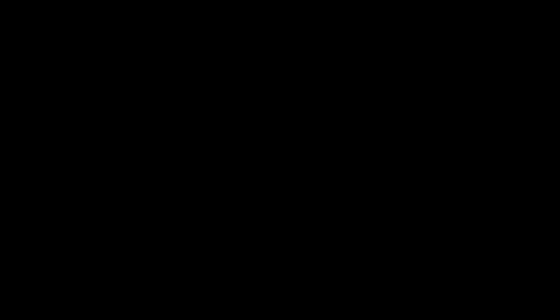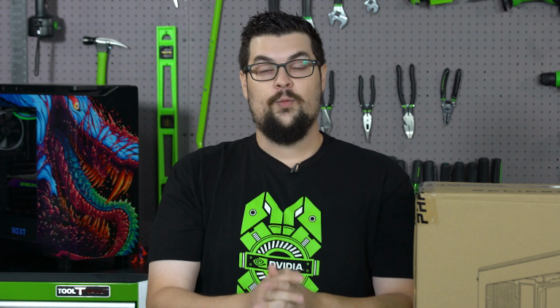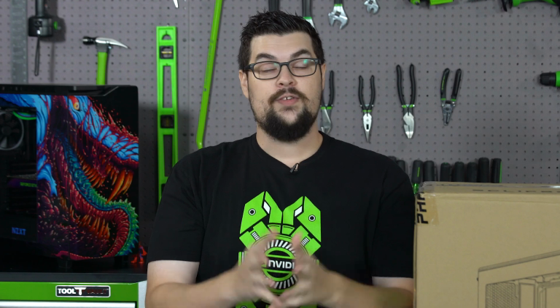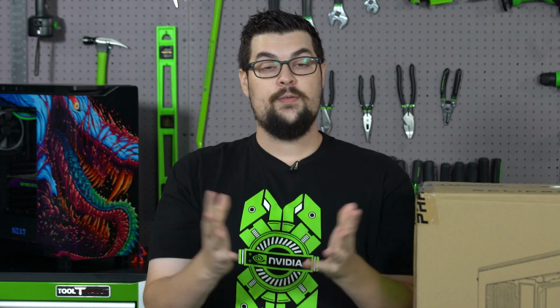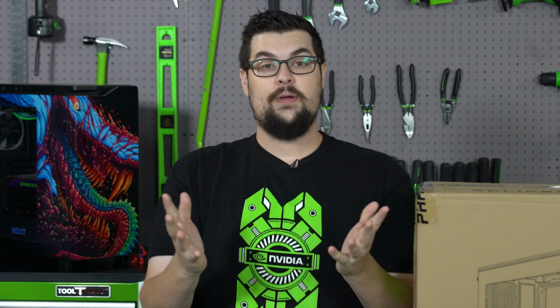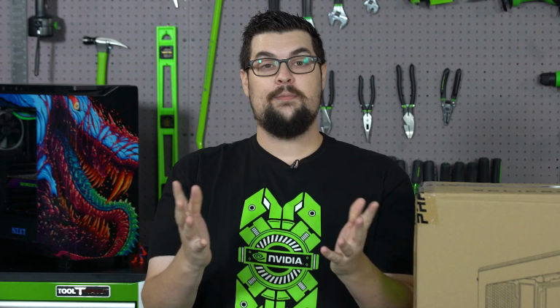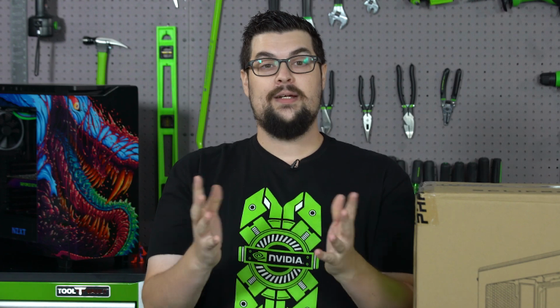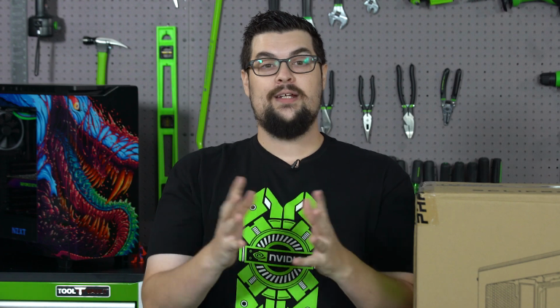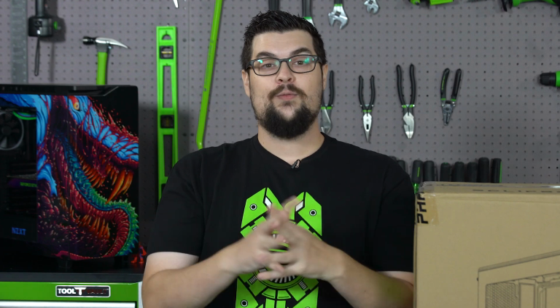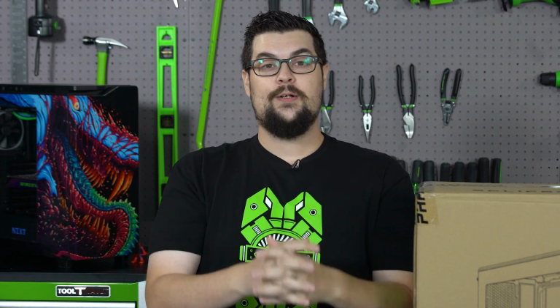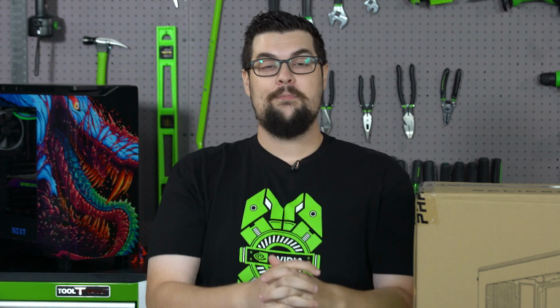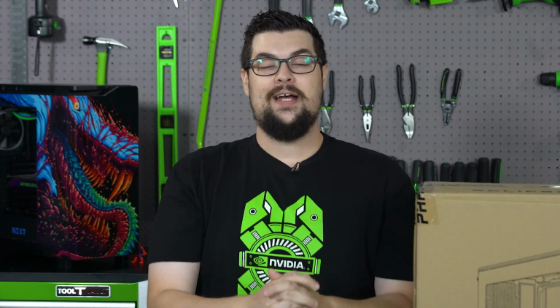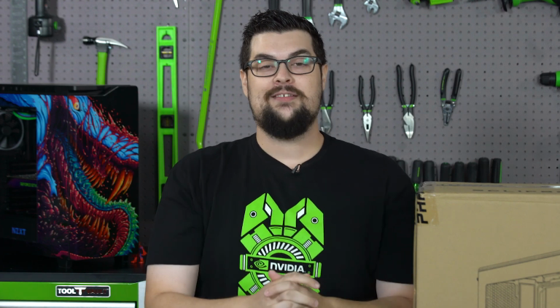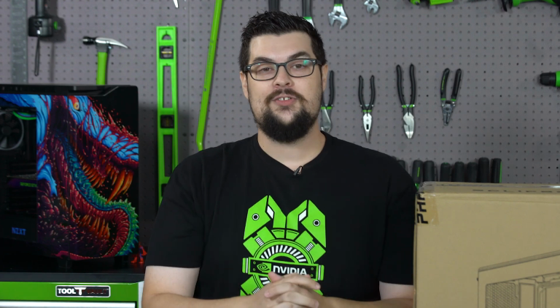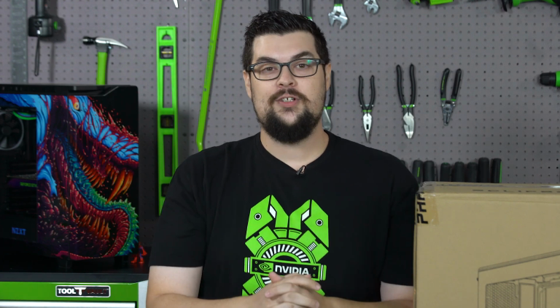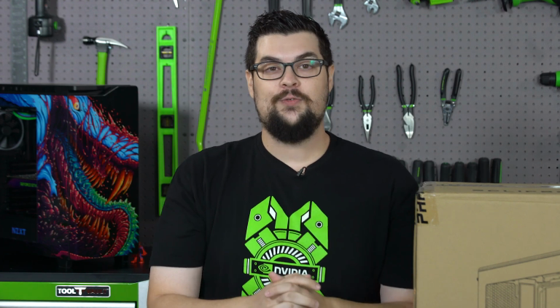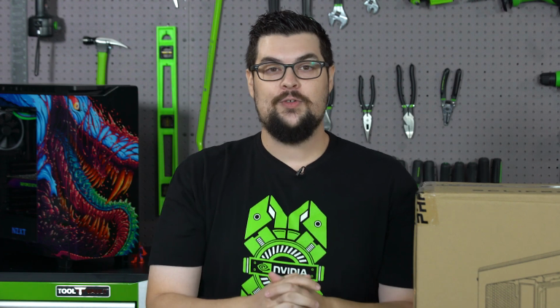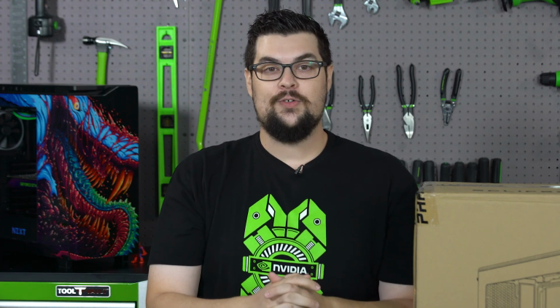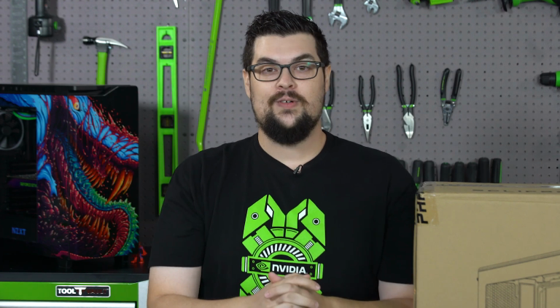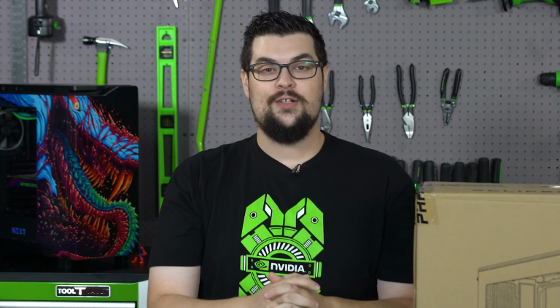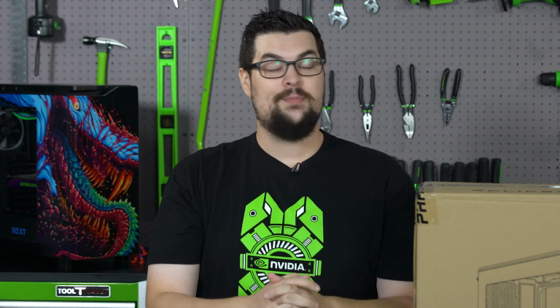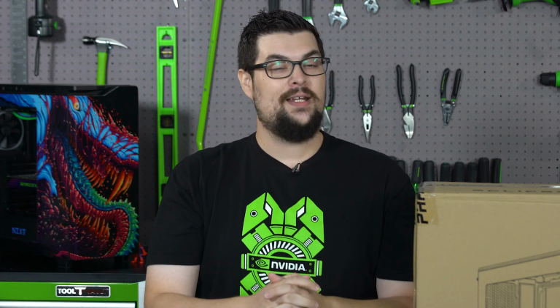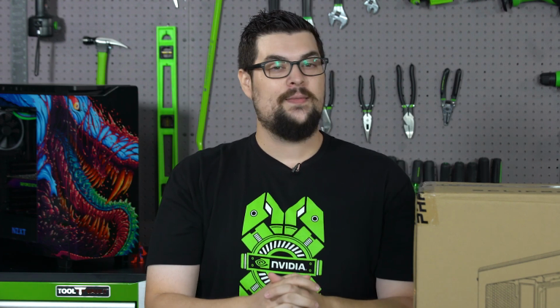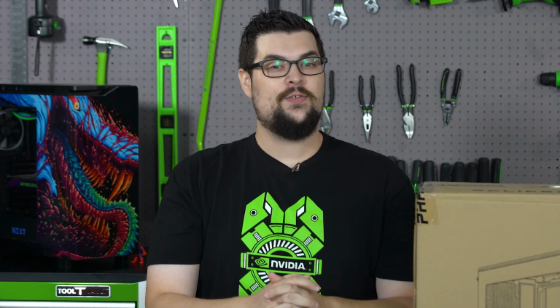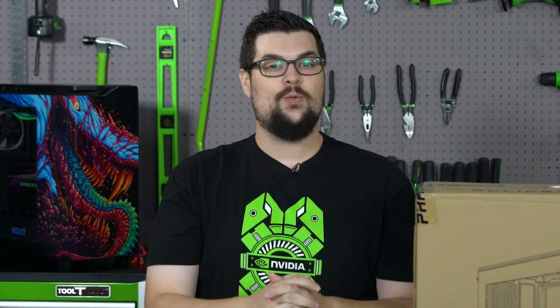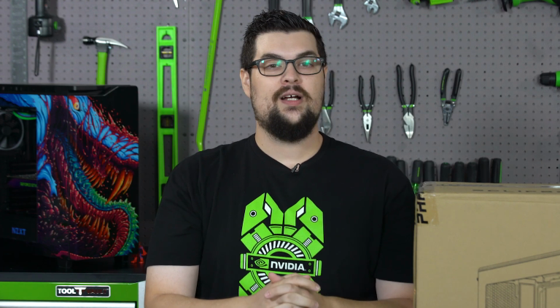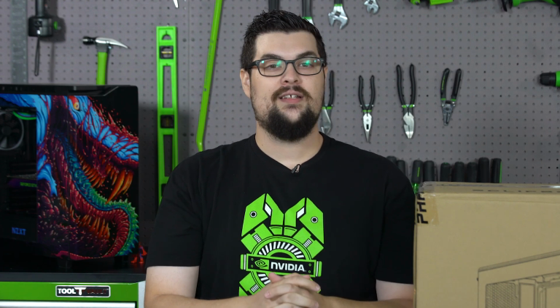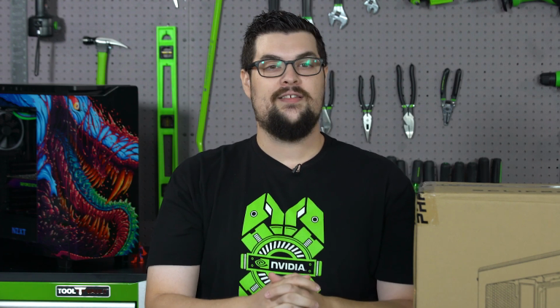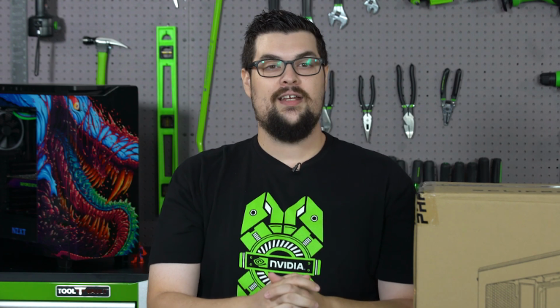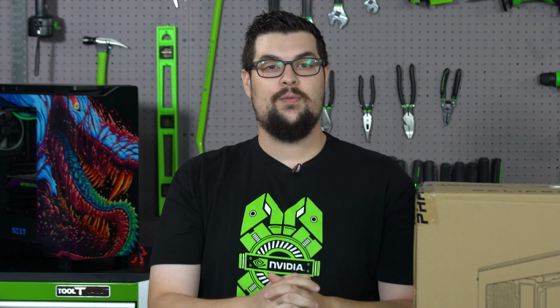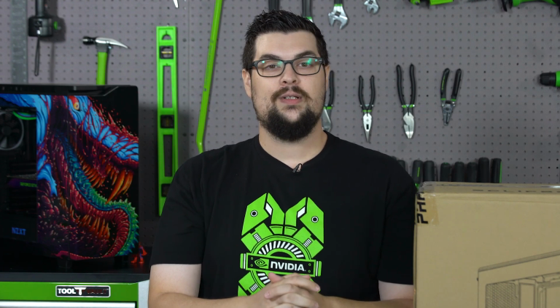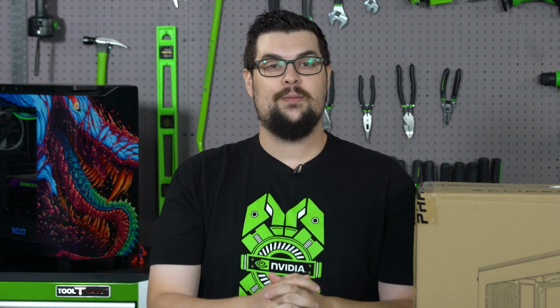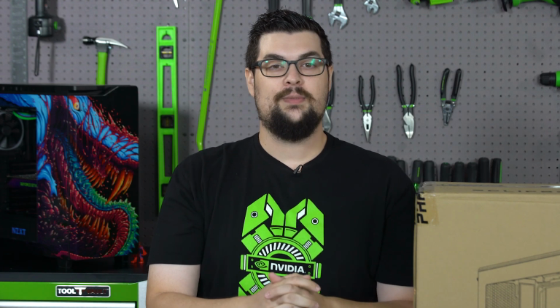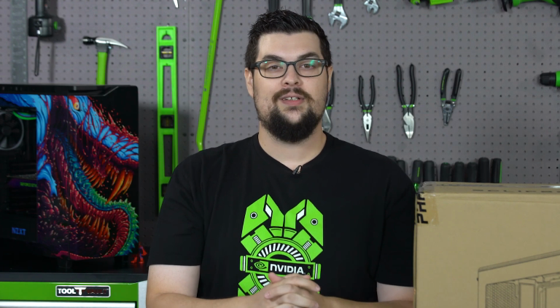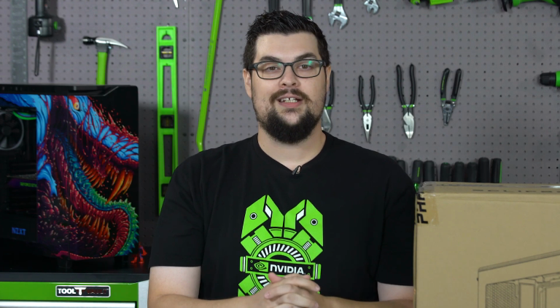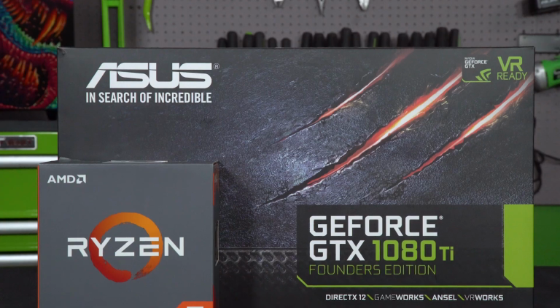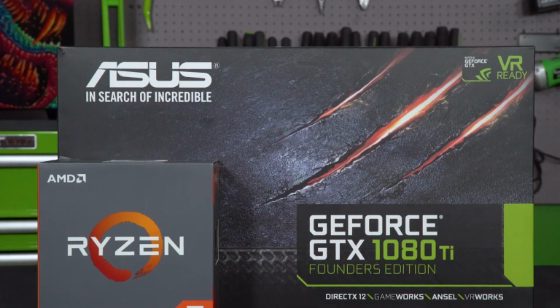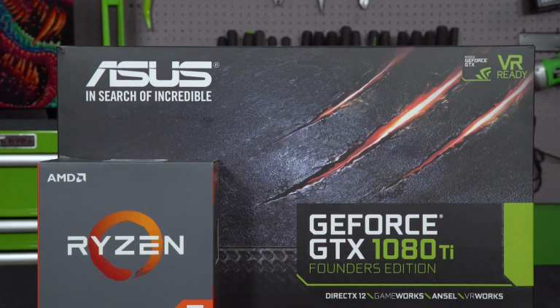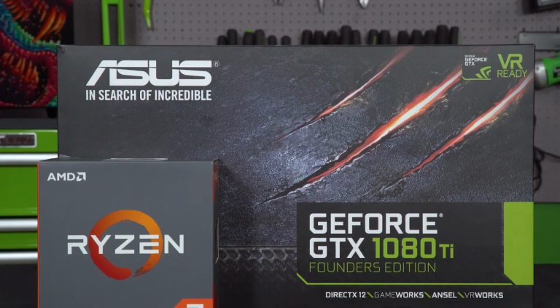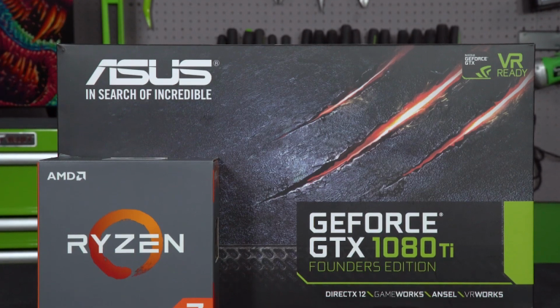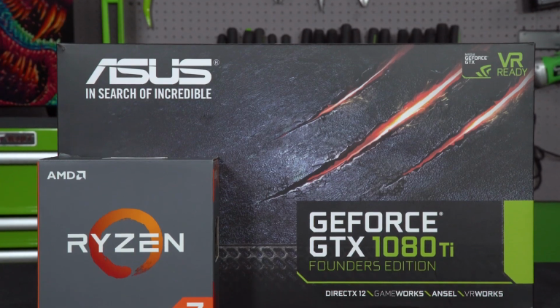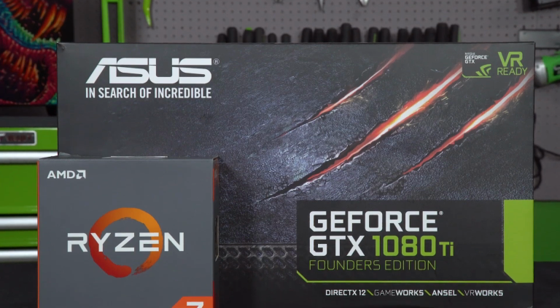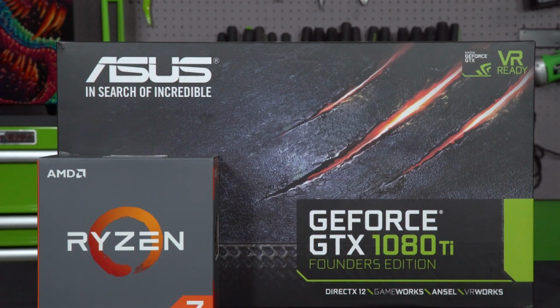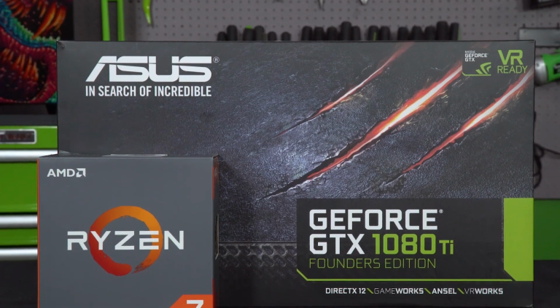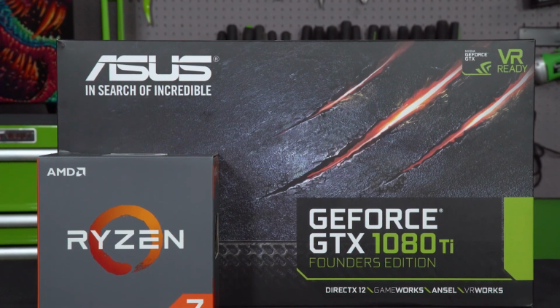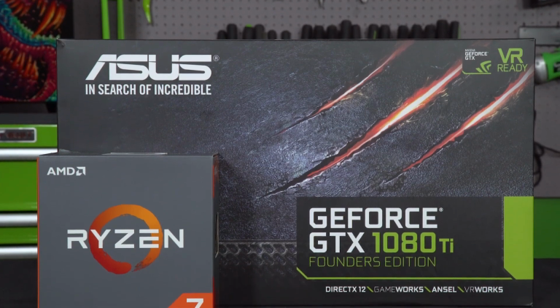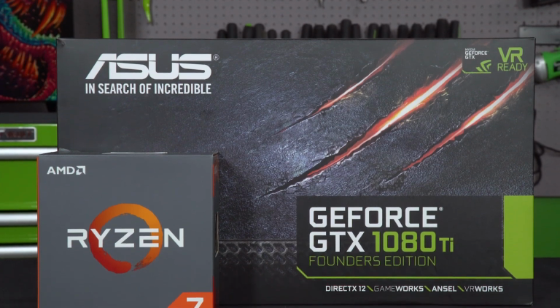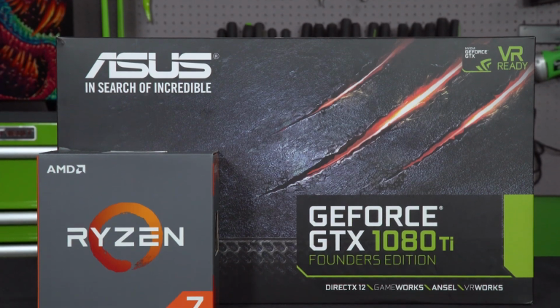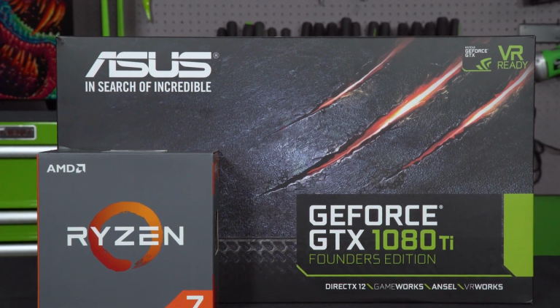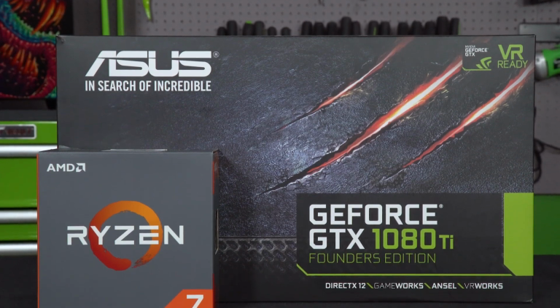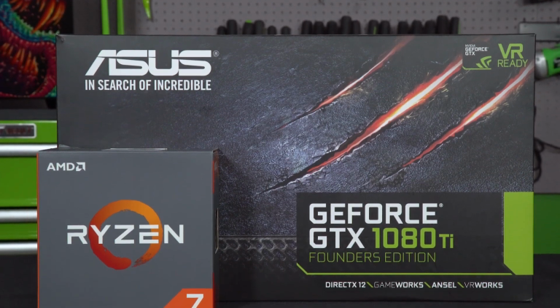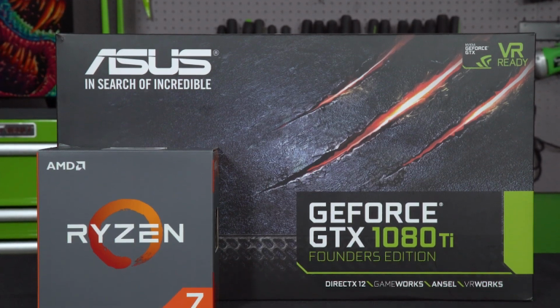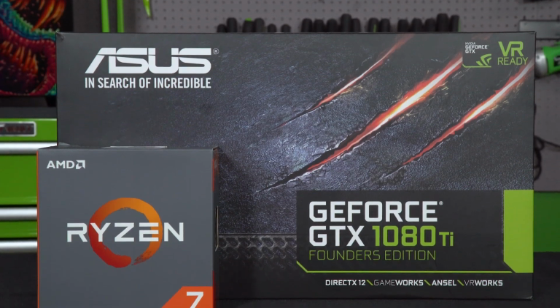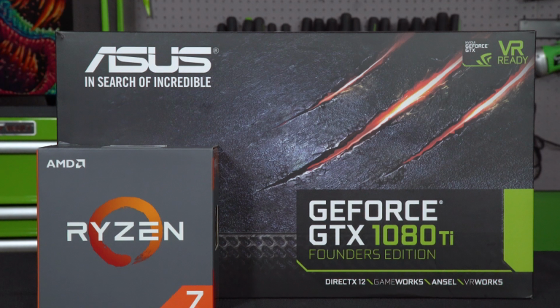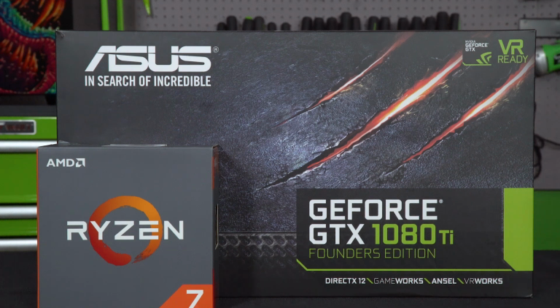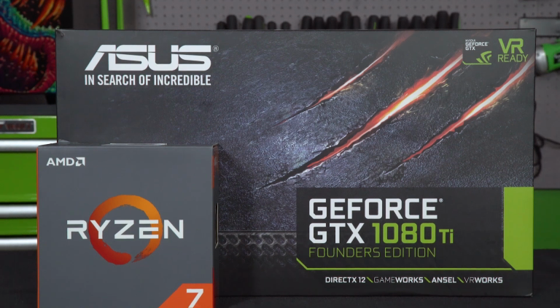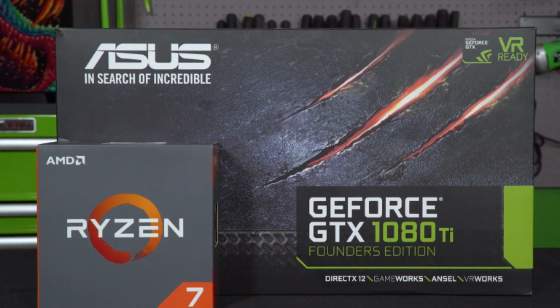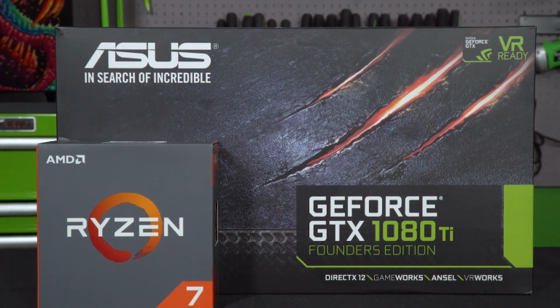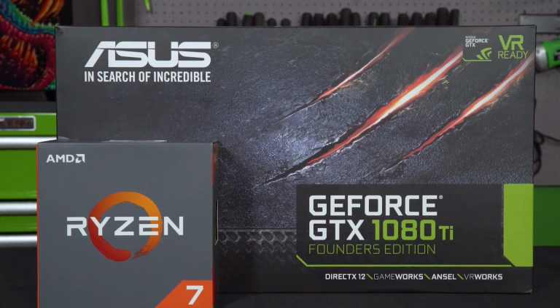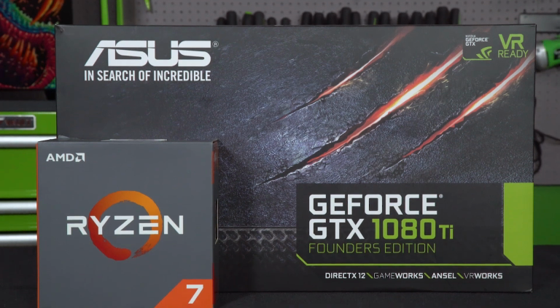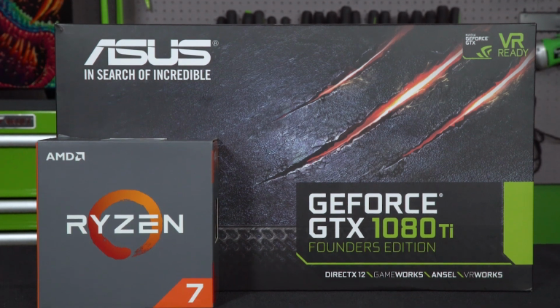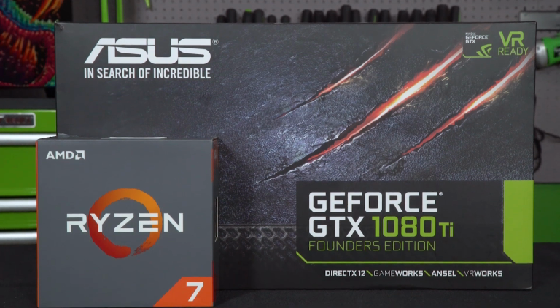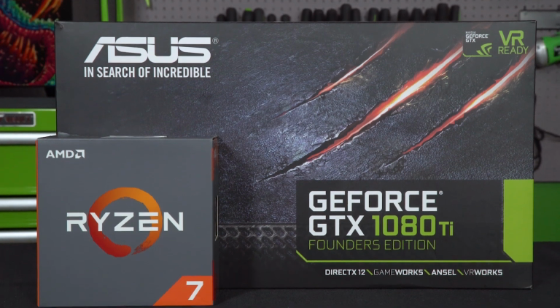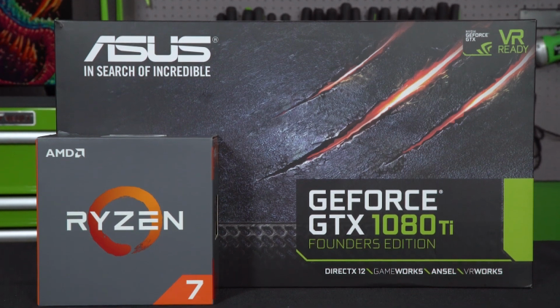What's up everybody? Welcome back to GeForce Garage. My name is Dwight and today we are building a computer around the 1080 Ti, but with a twist.